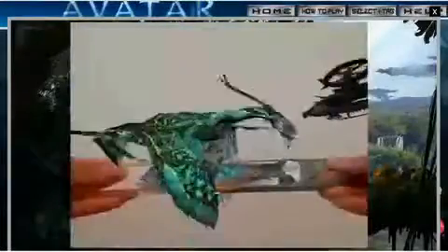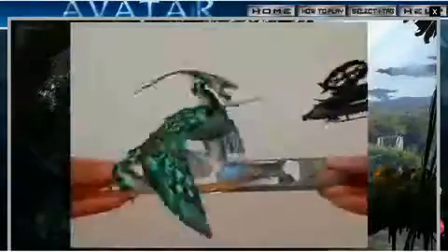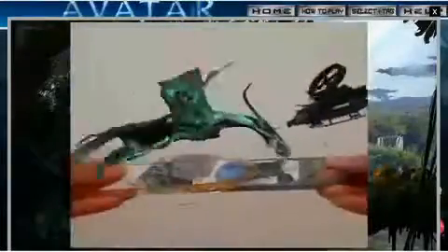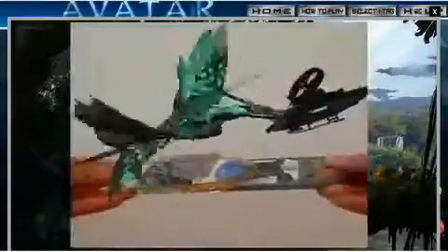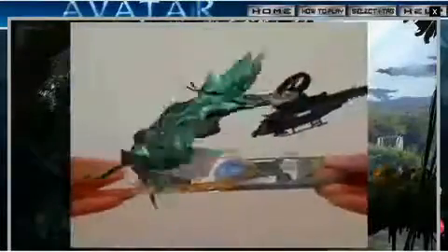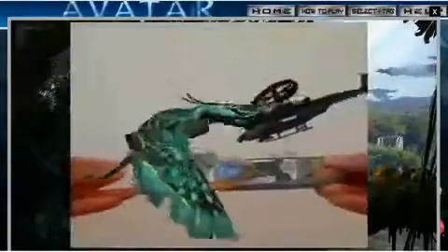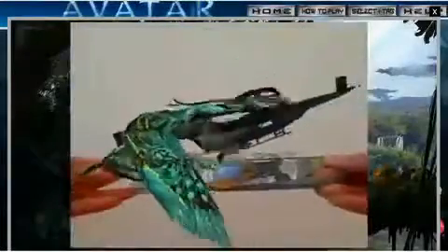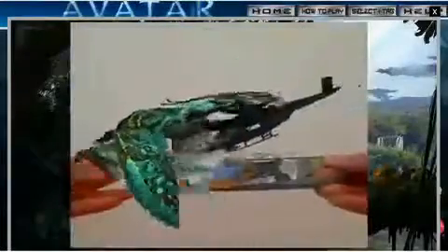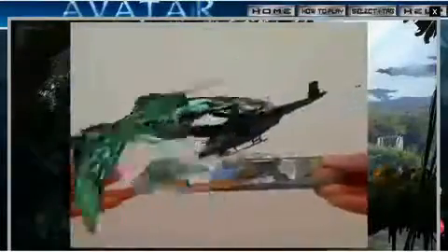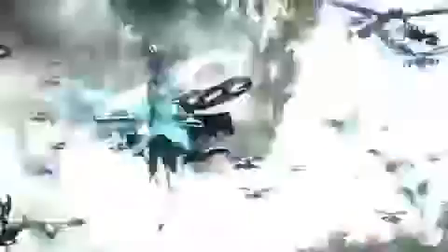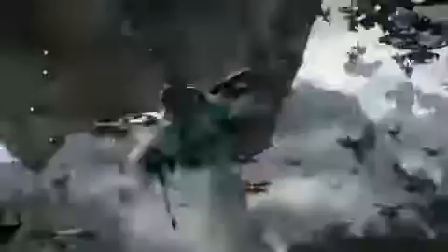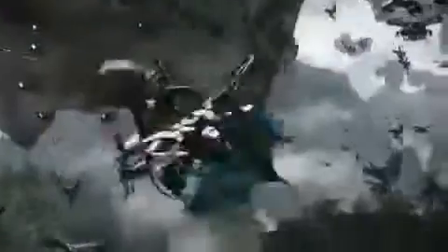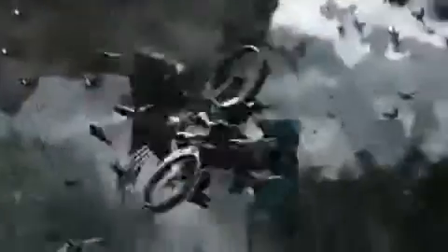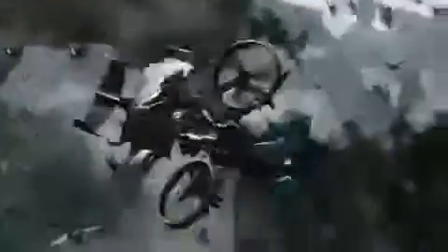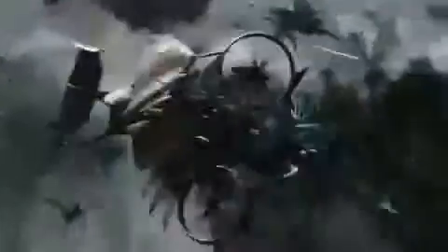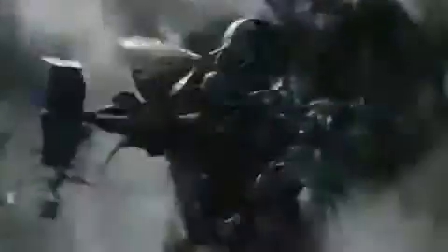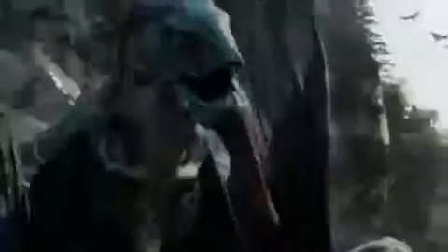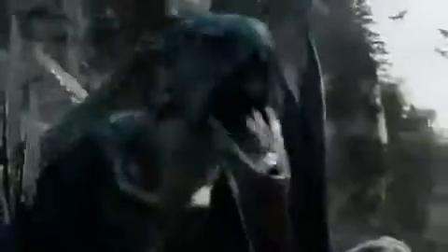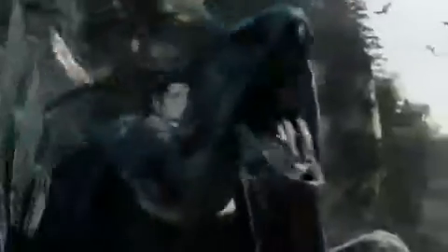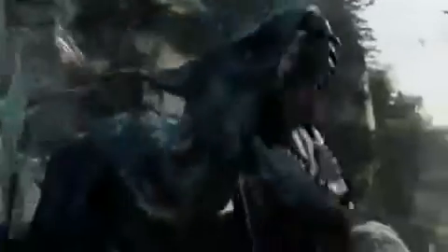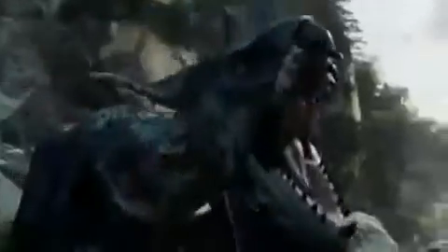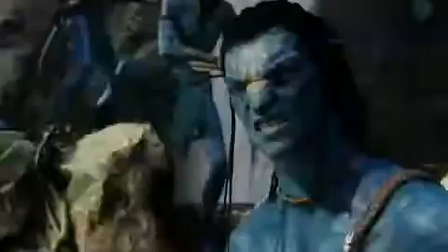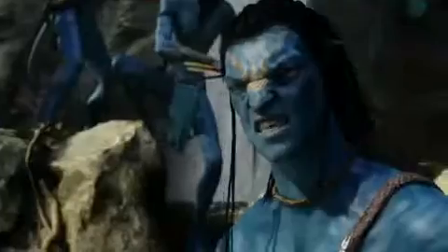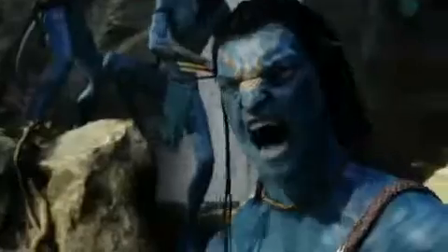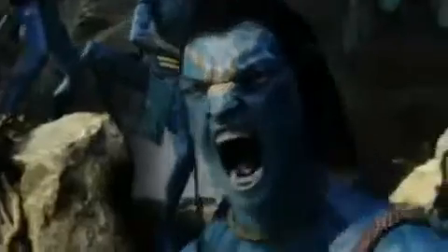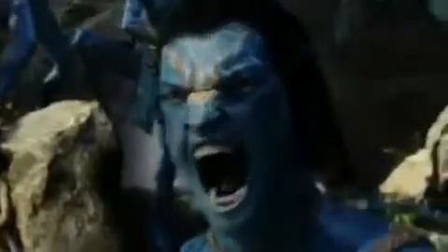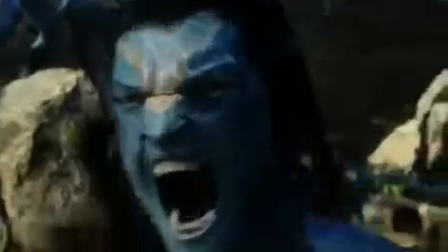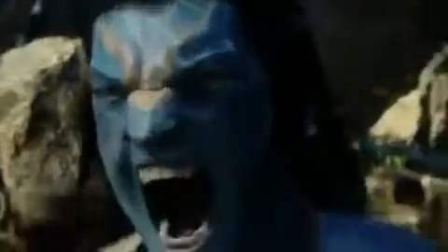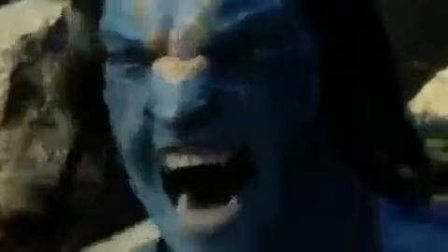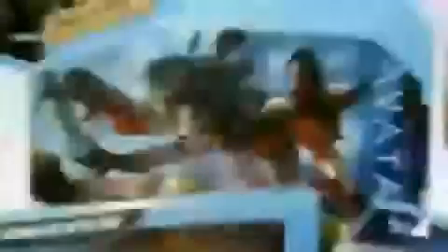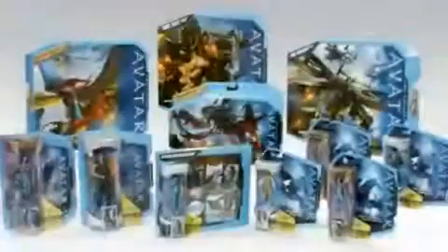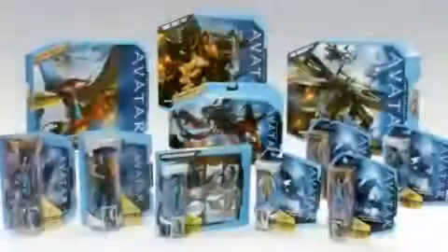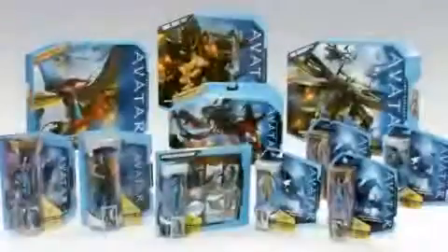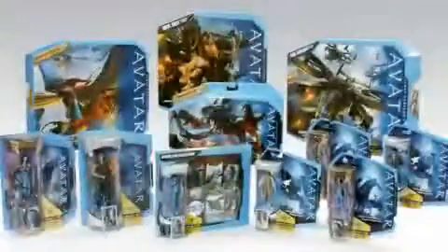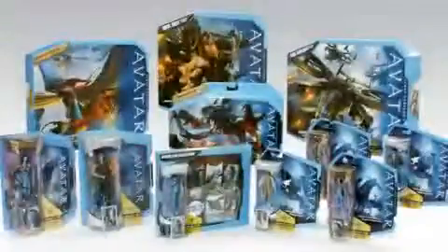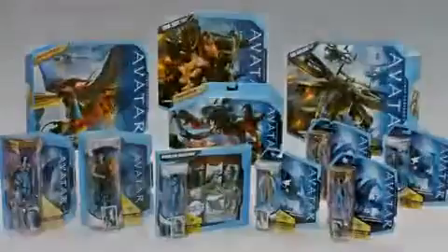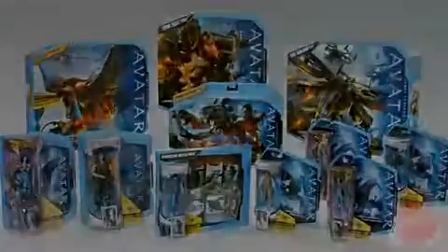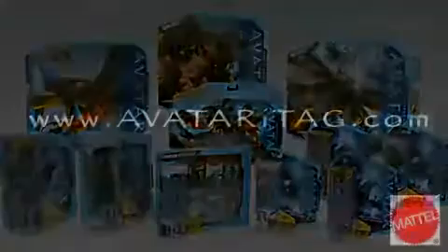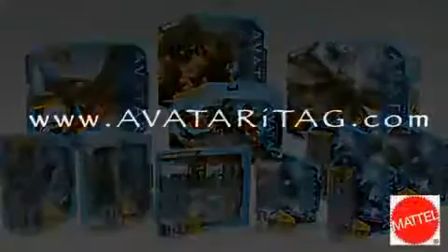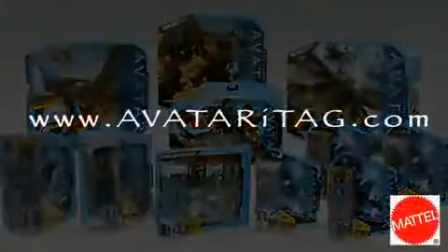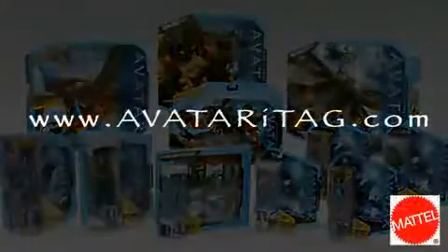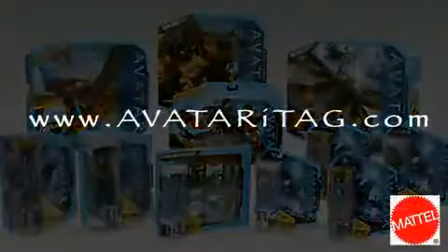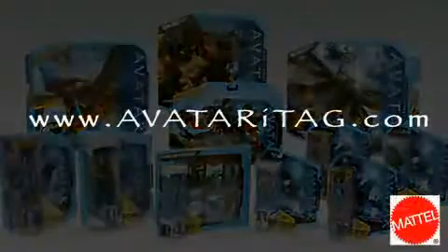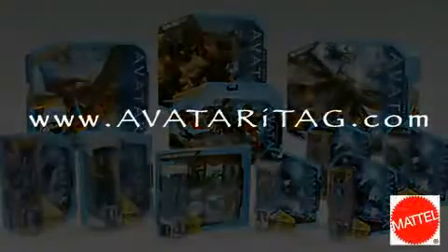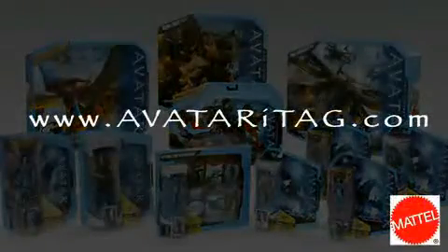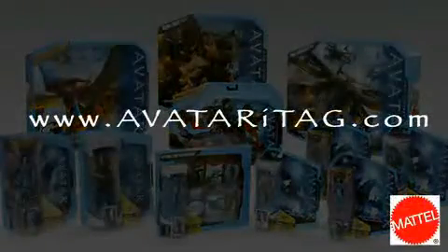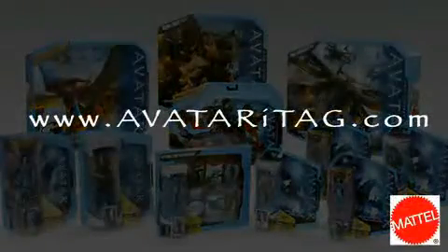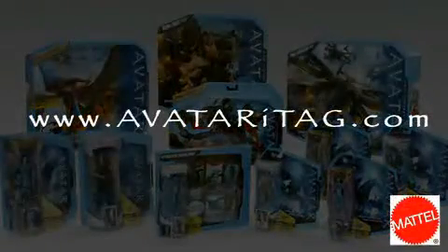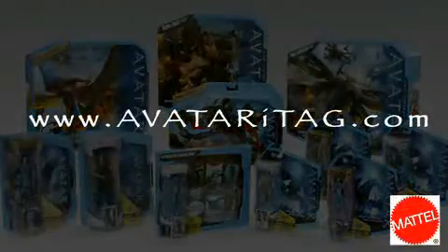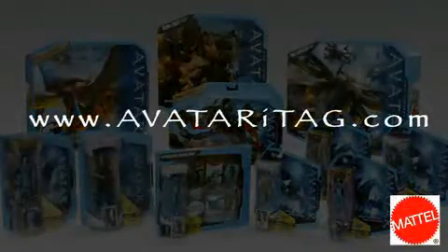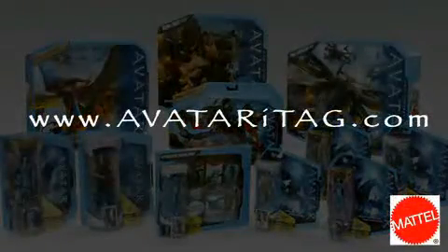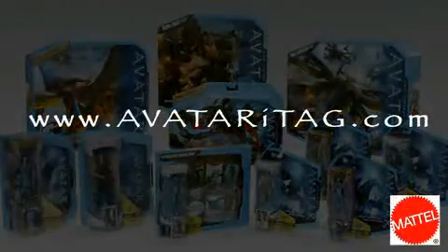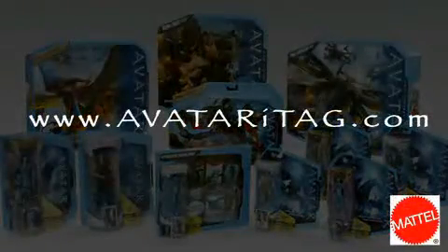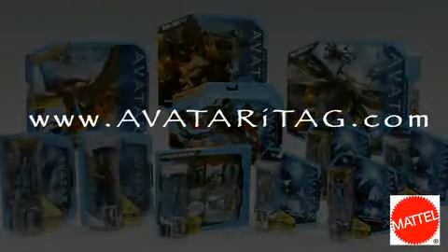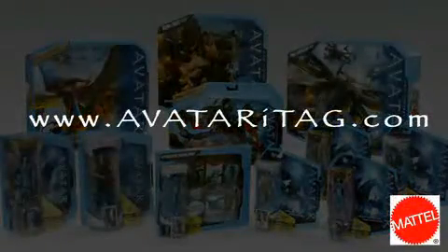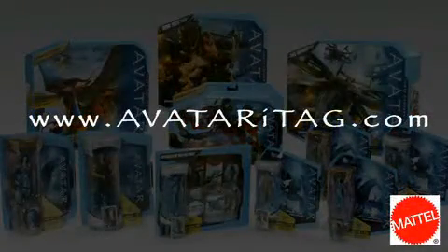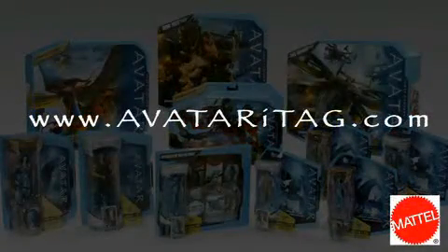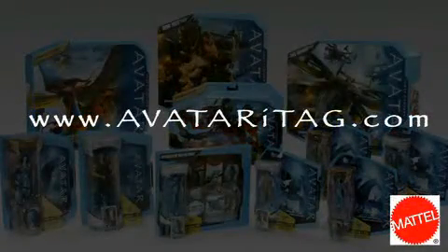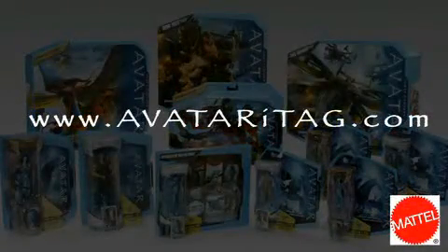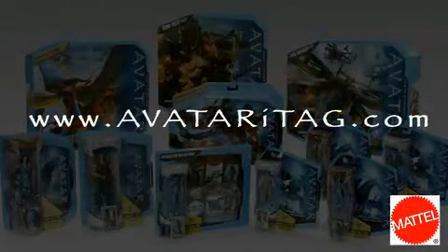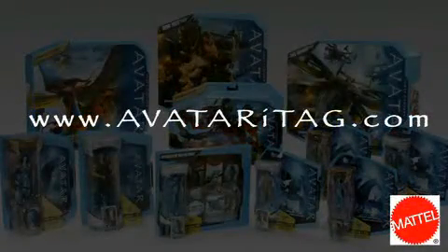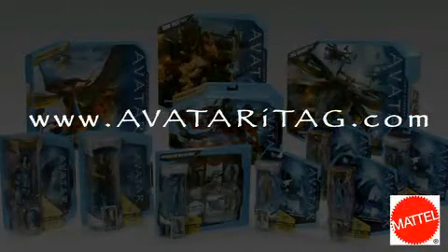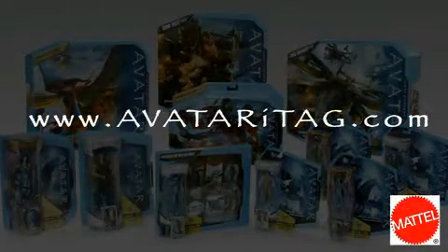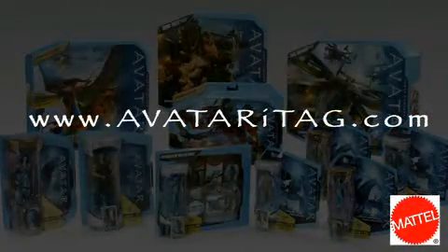Mattel Avatar figures and iTags — you can collect them all. Avatar figures with iTags each sold separately; high speed internet access and webcam required.